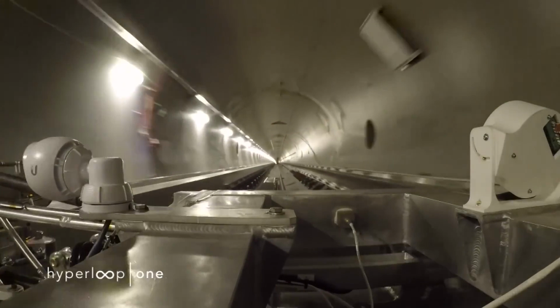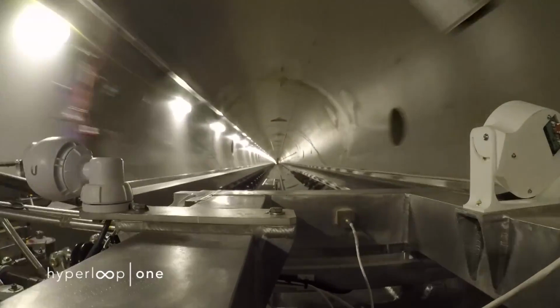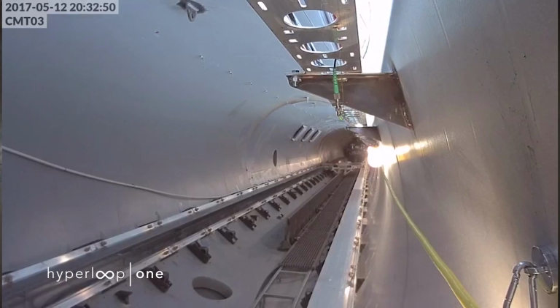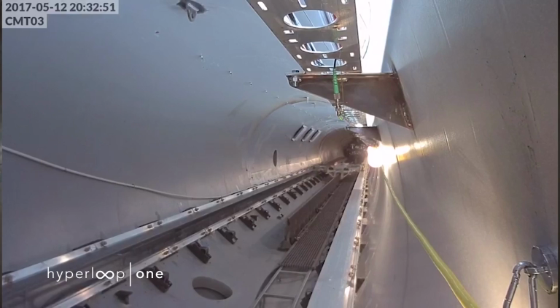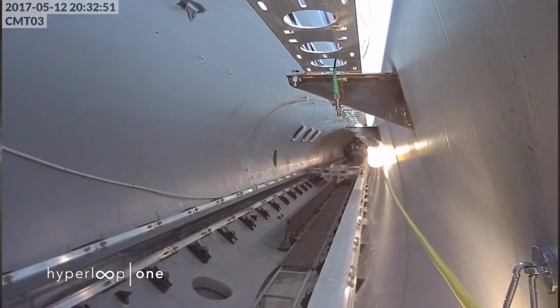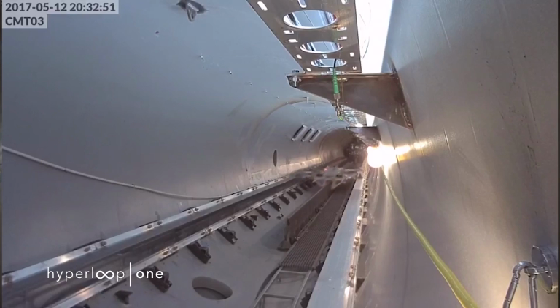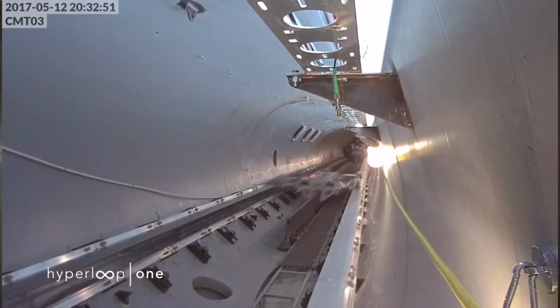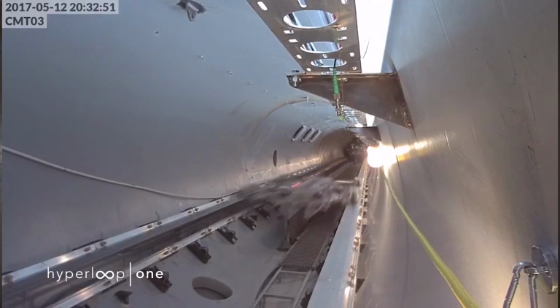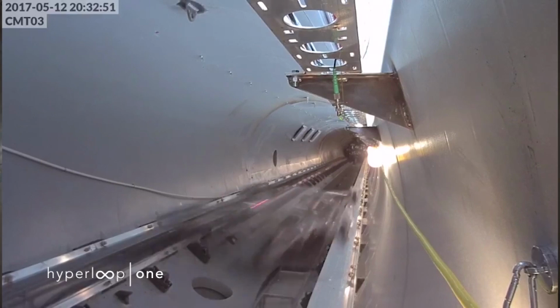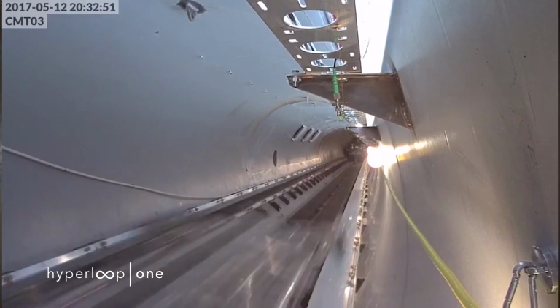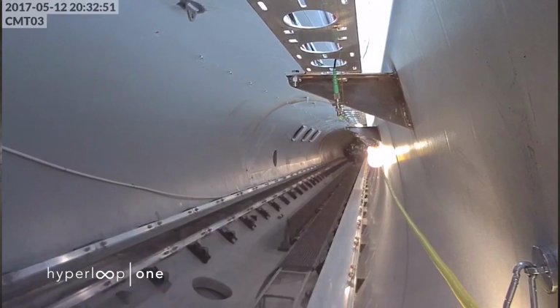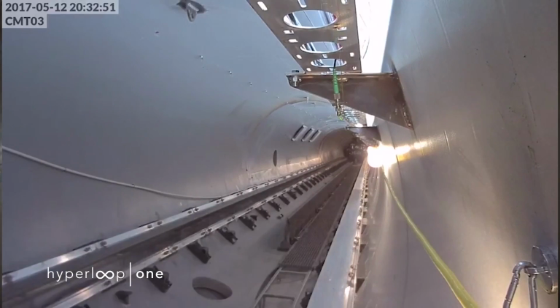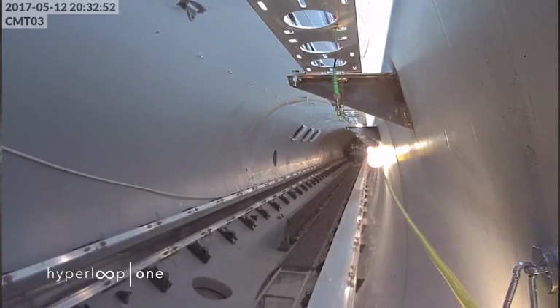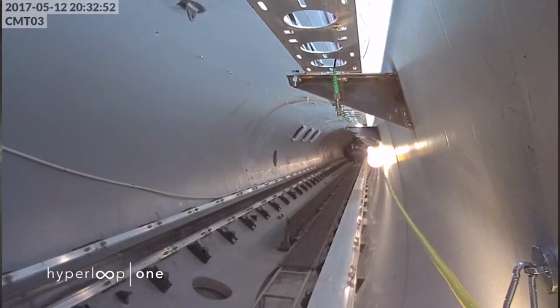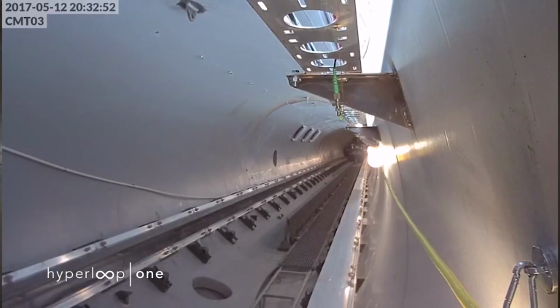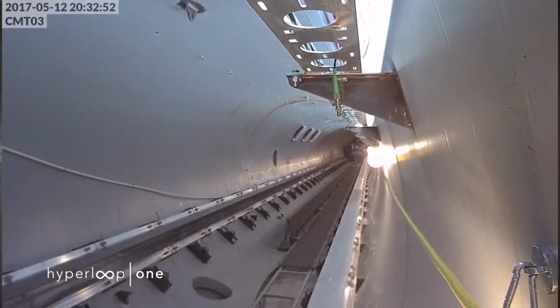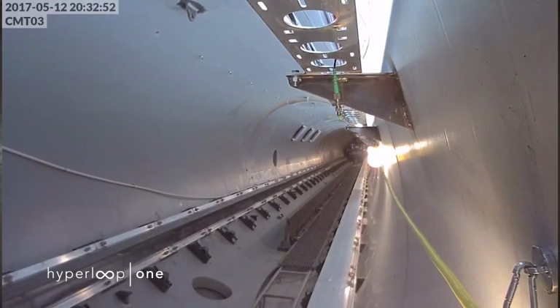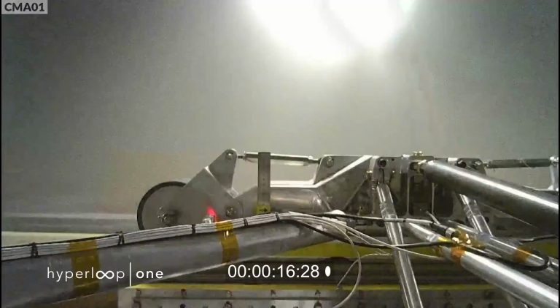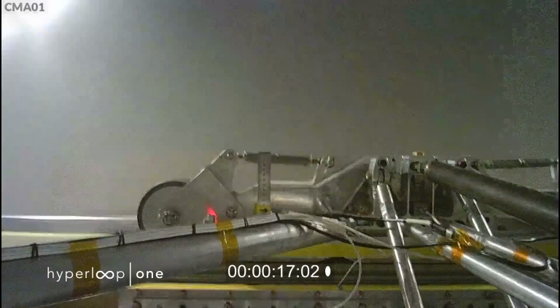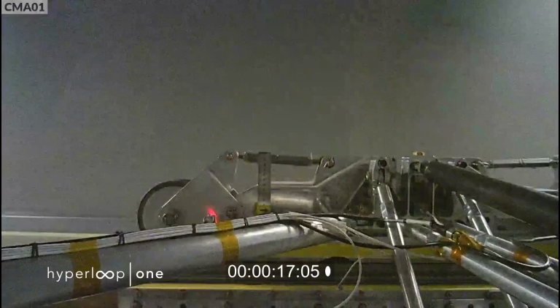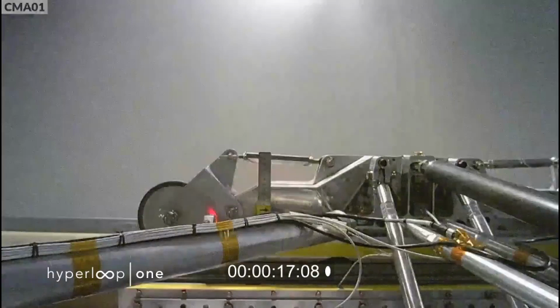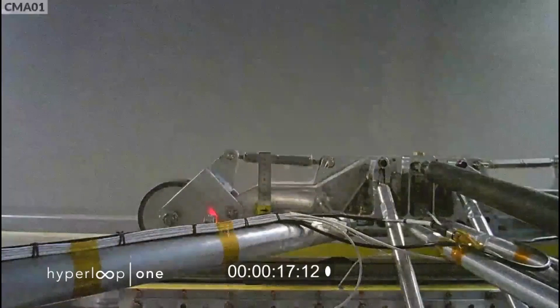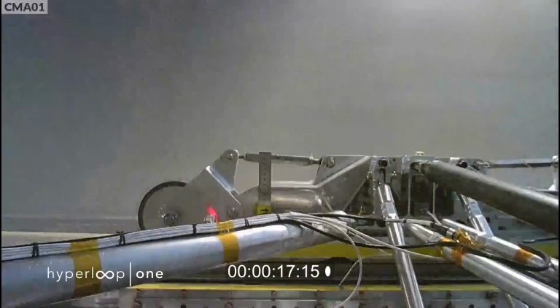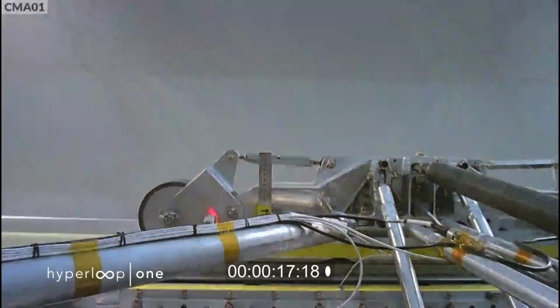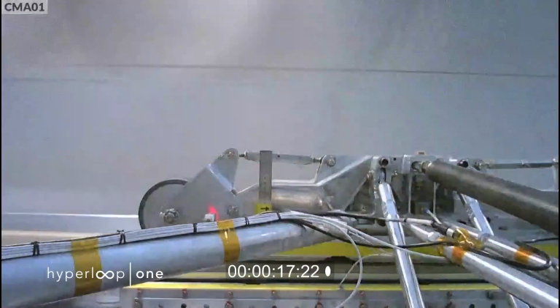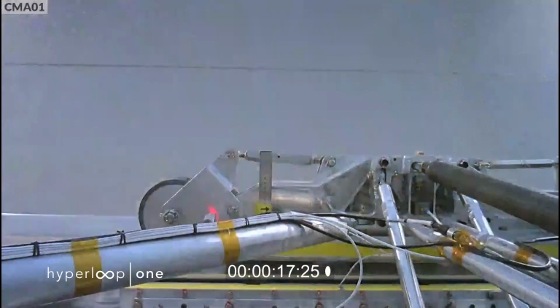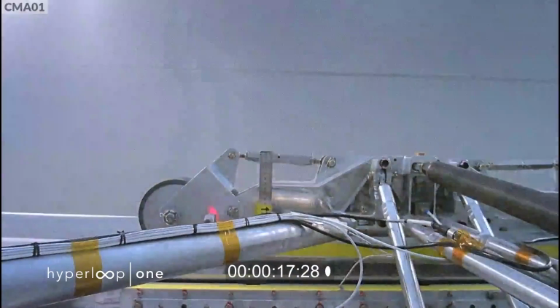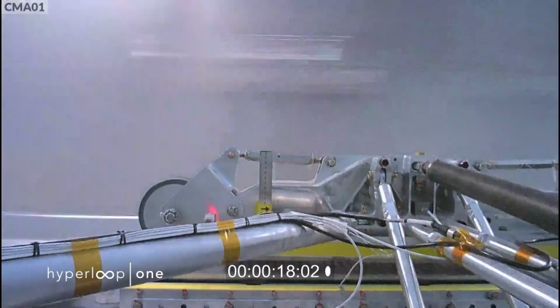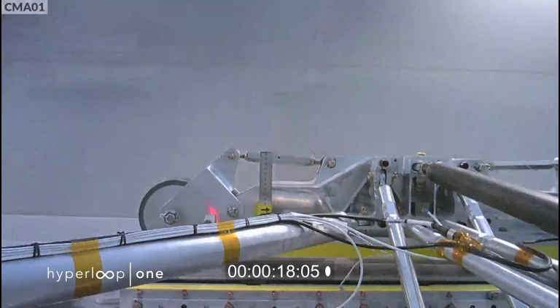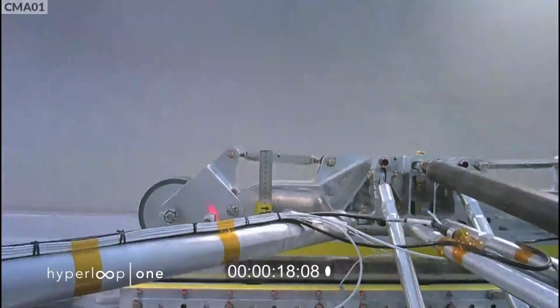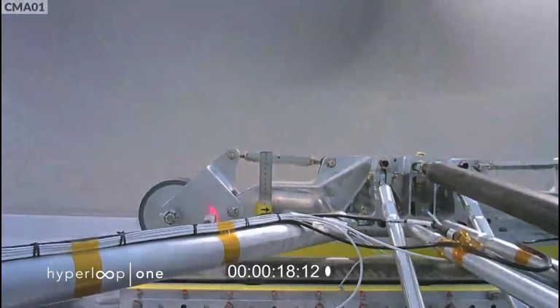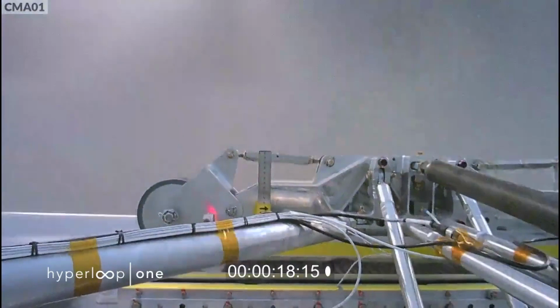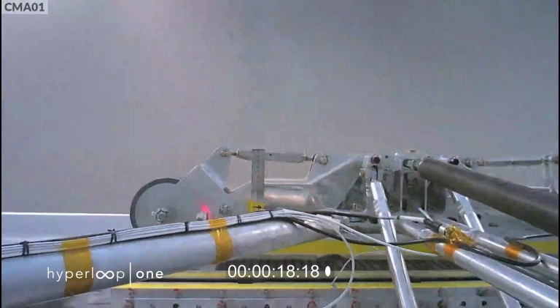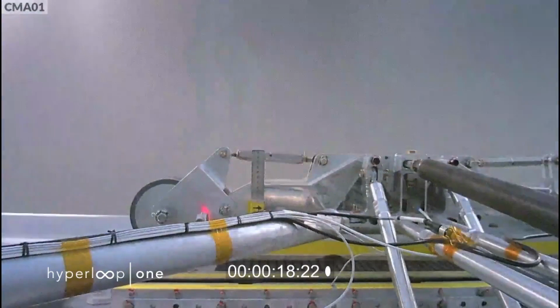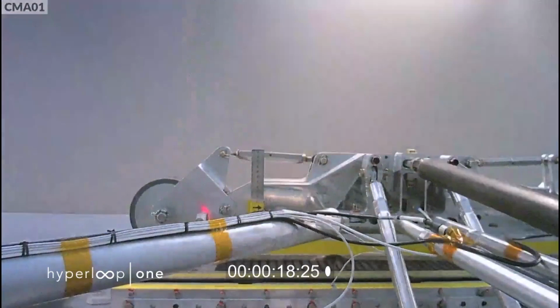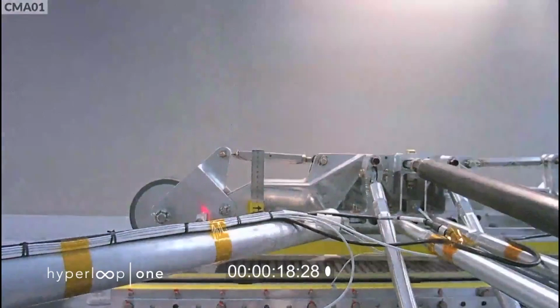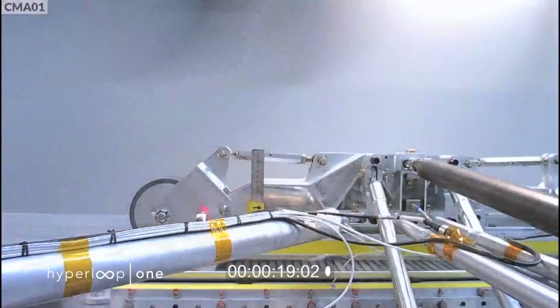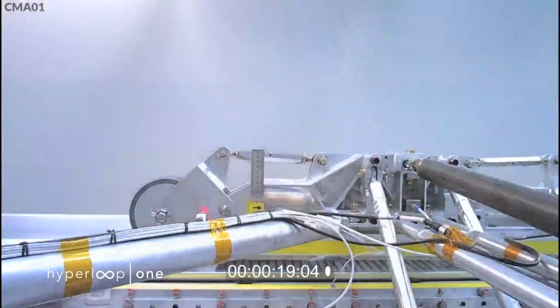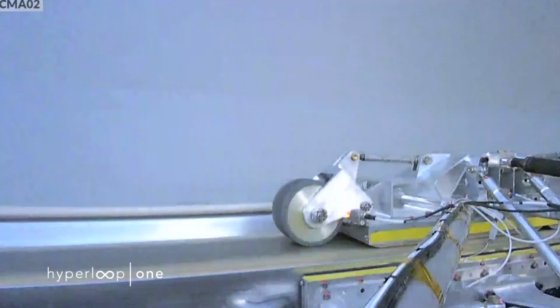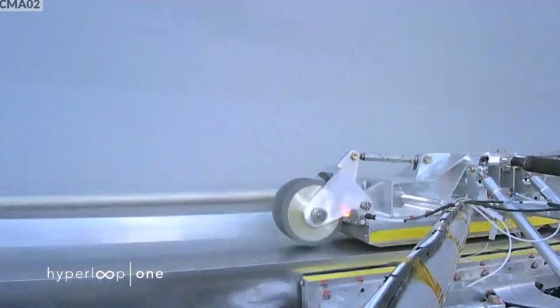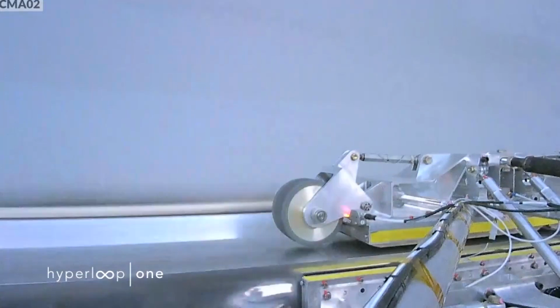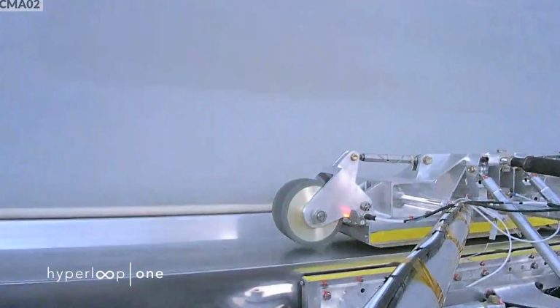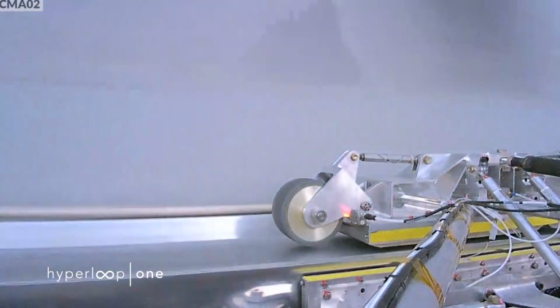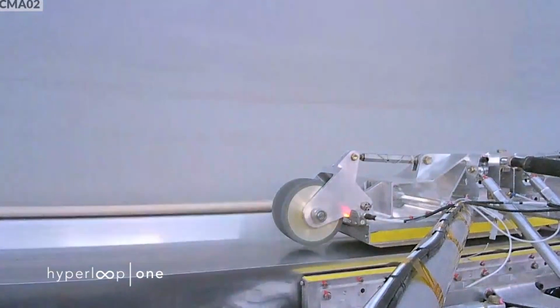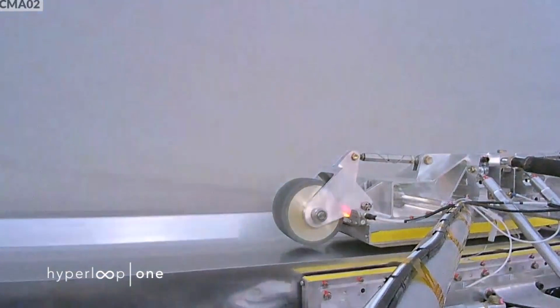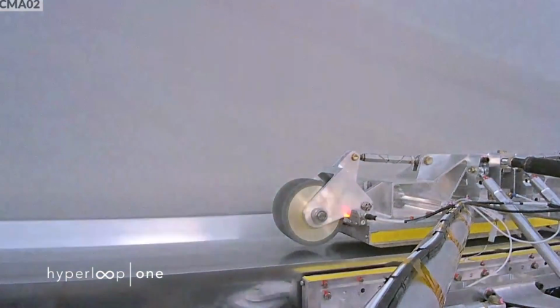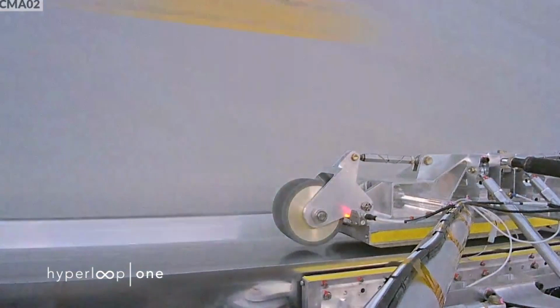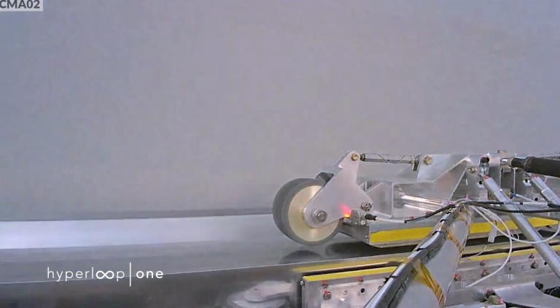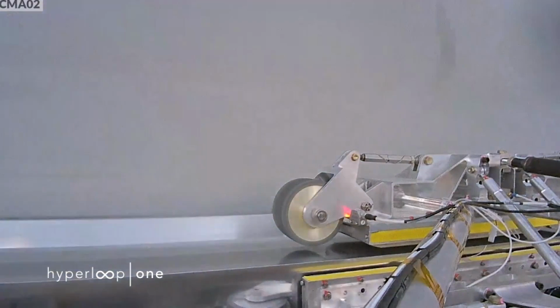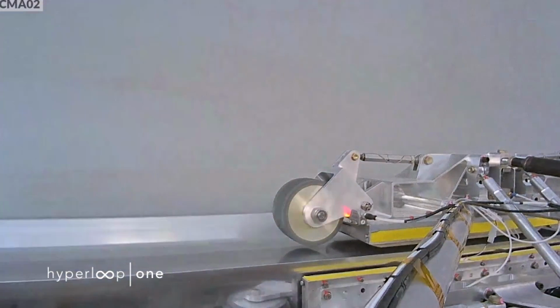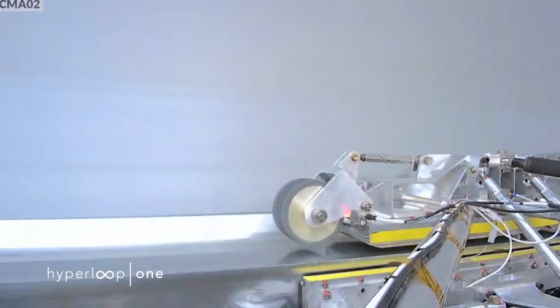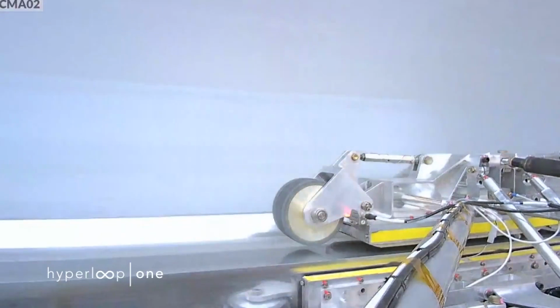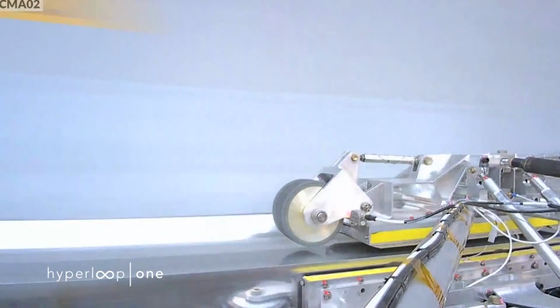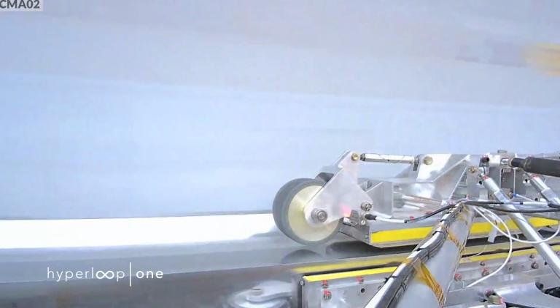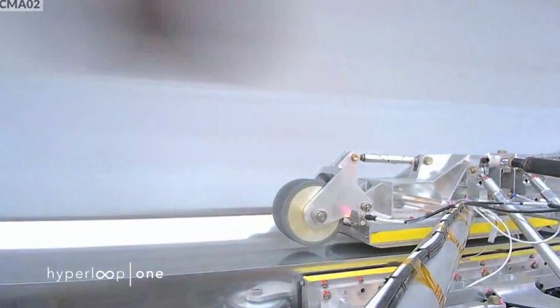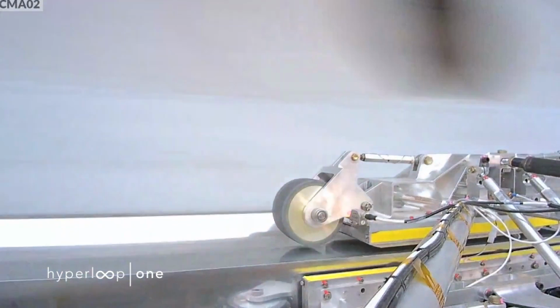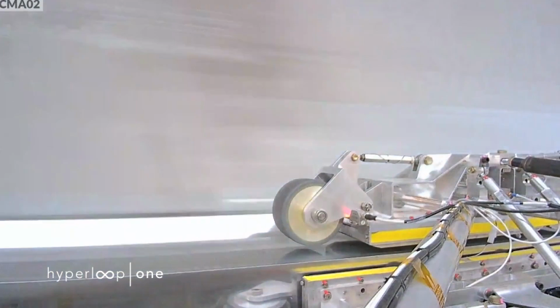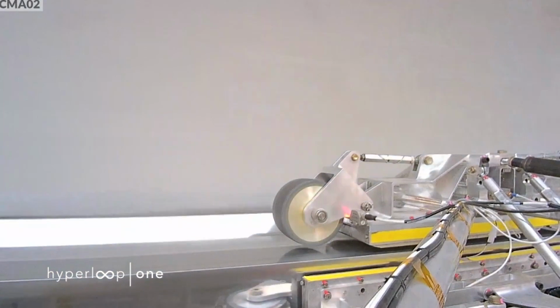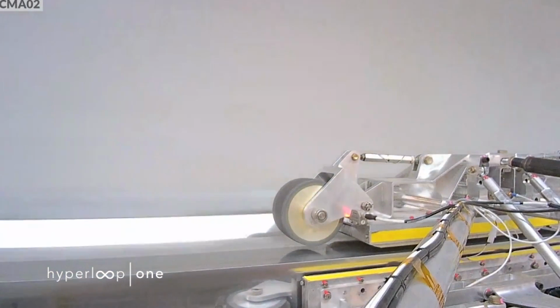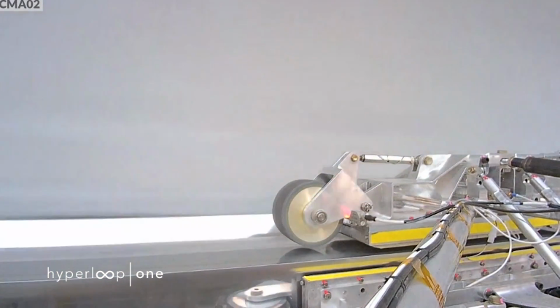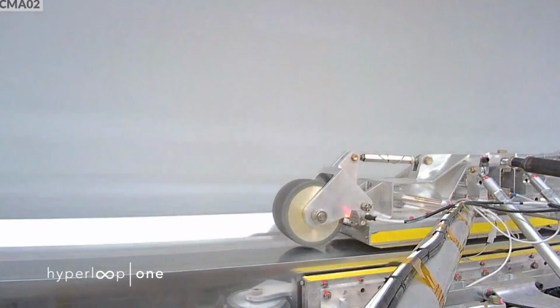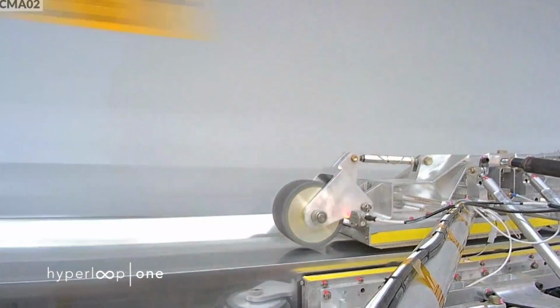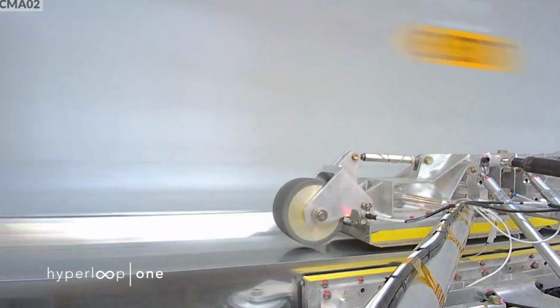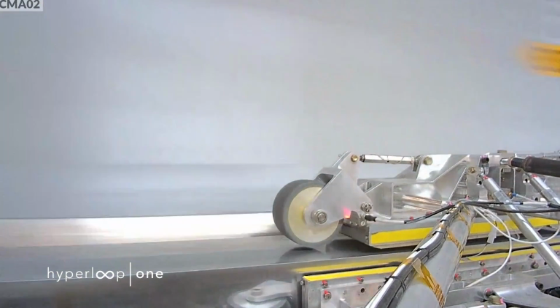If you believe the hype, this is the future of city-to-city transport being tested for the very first time.